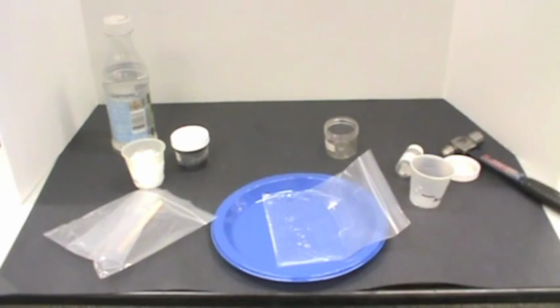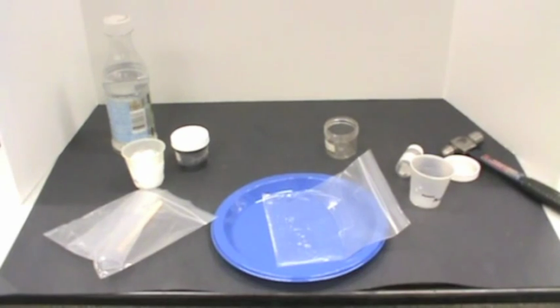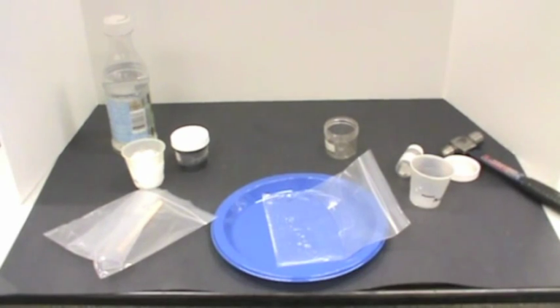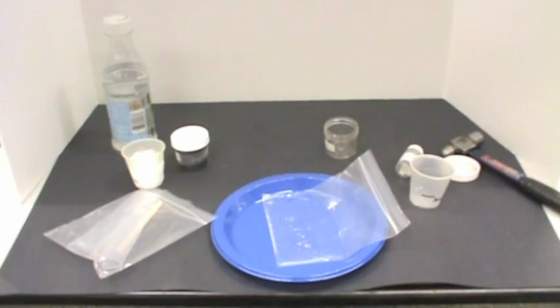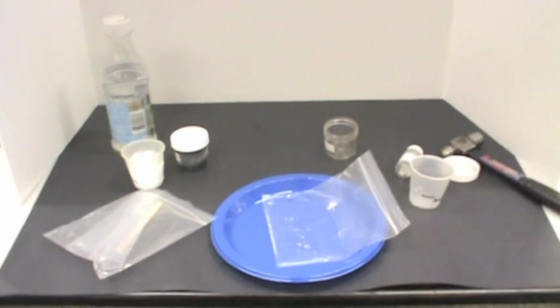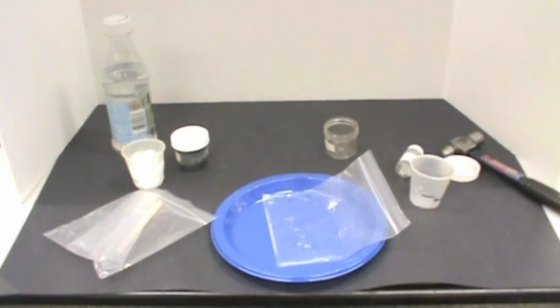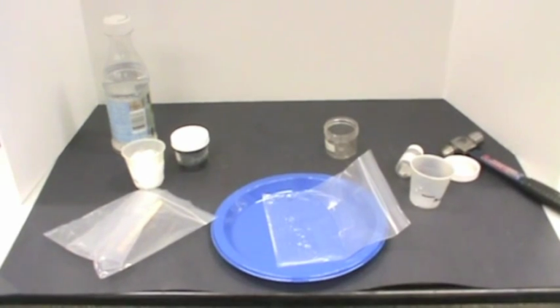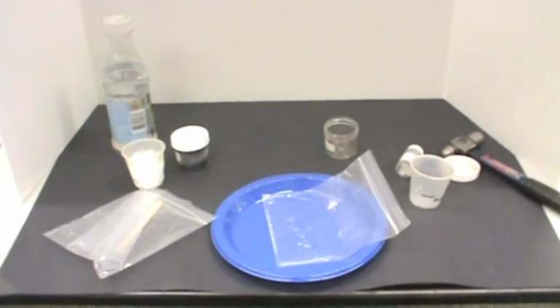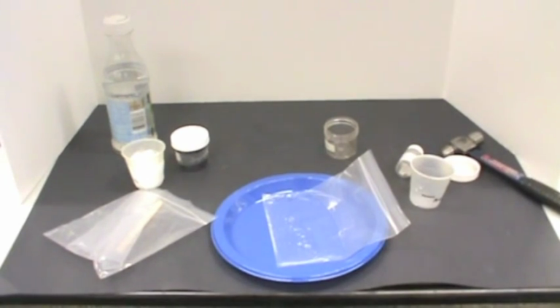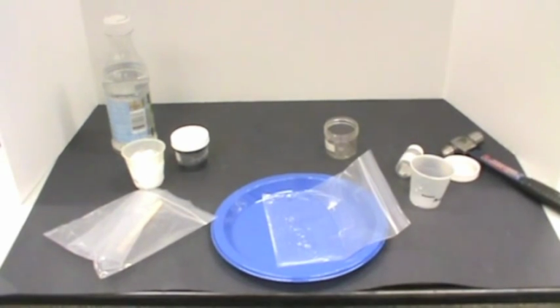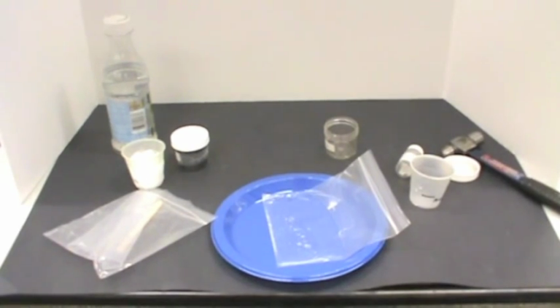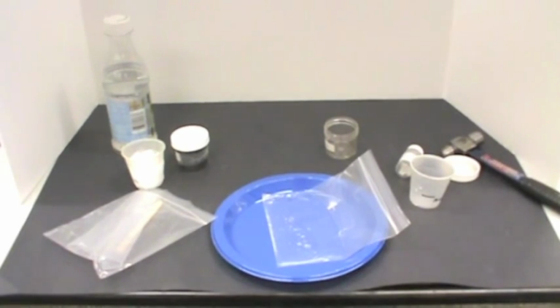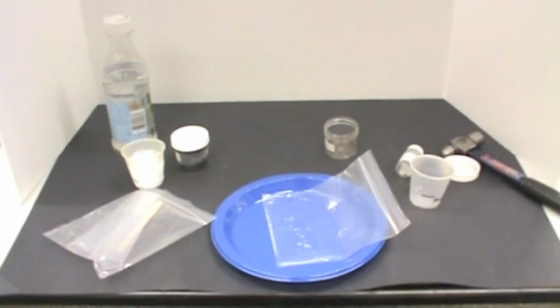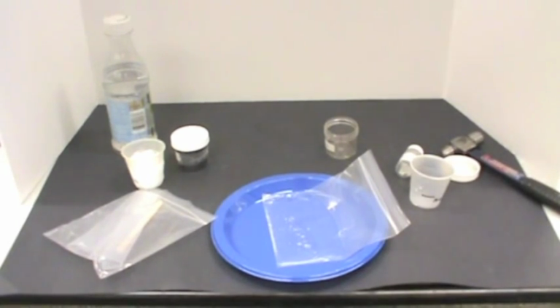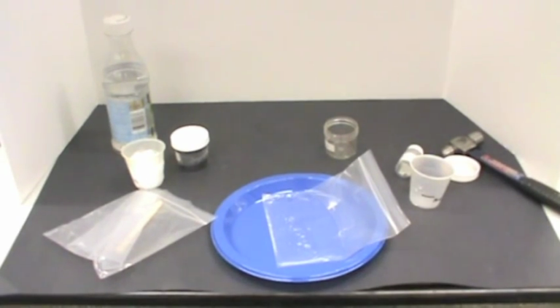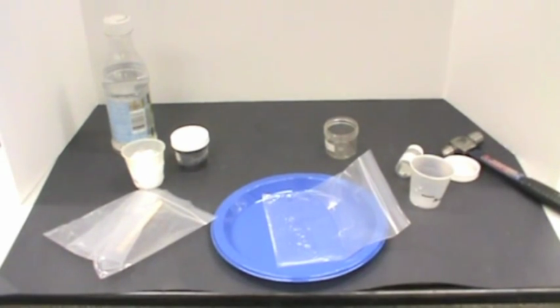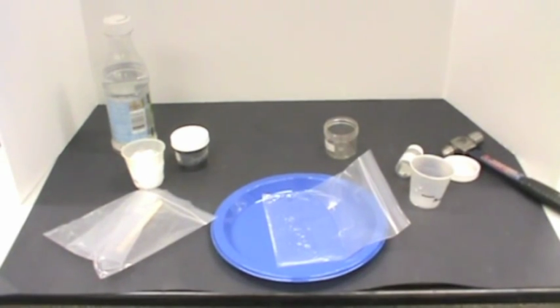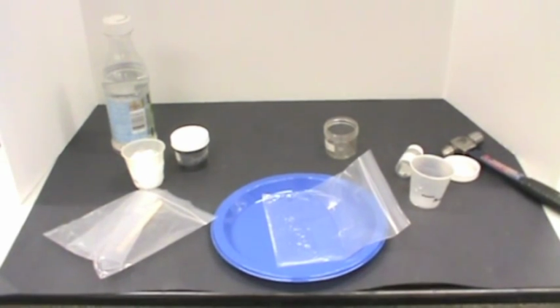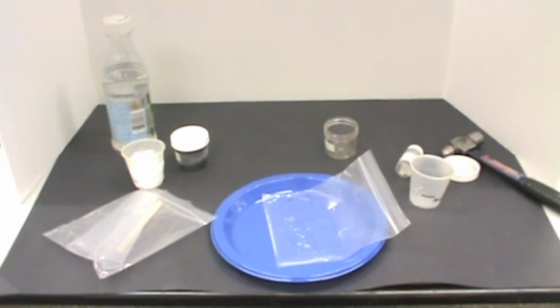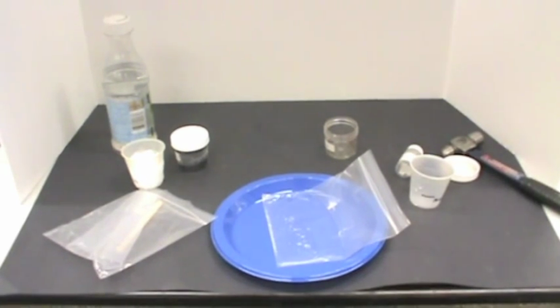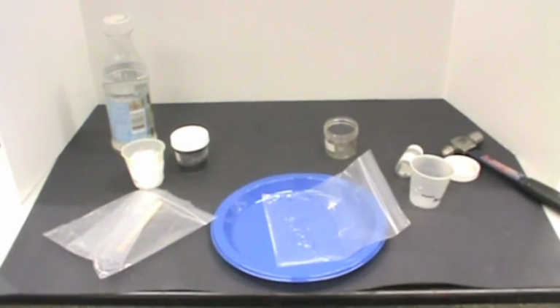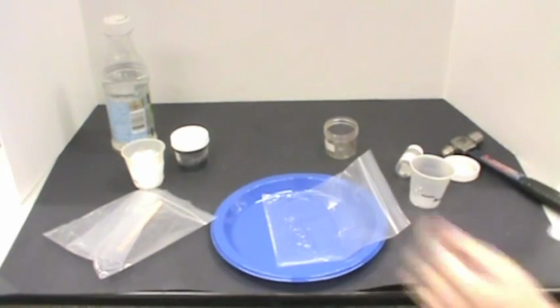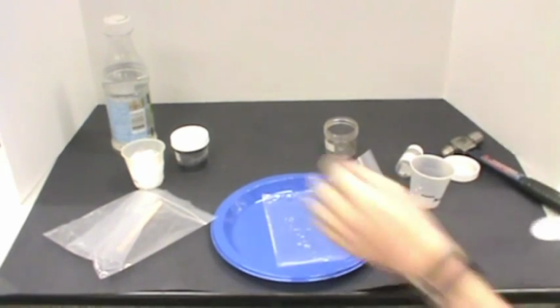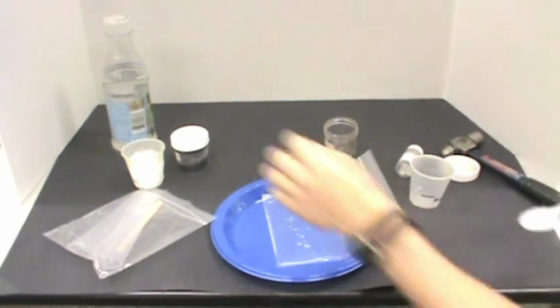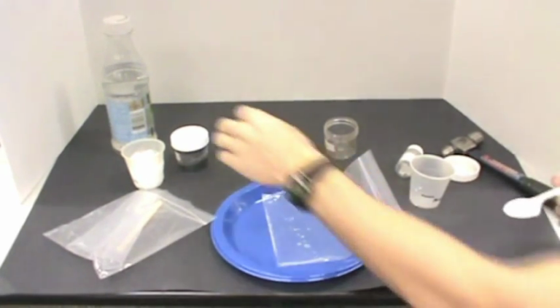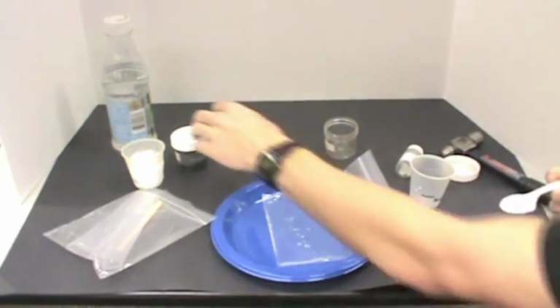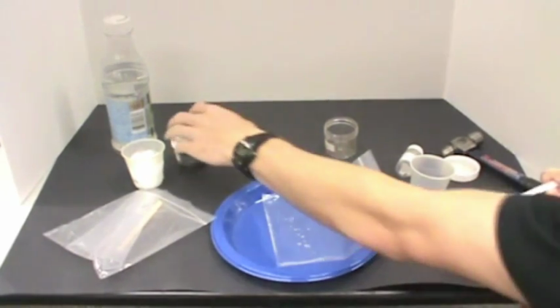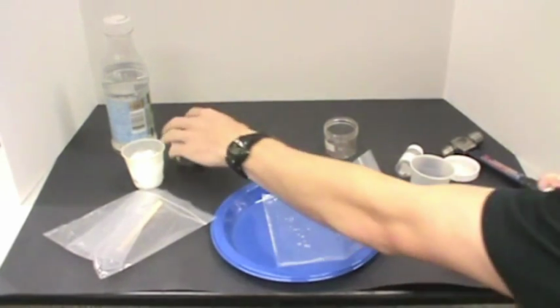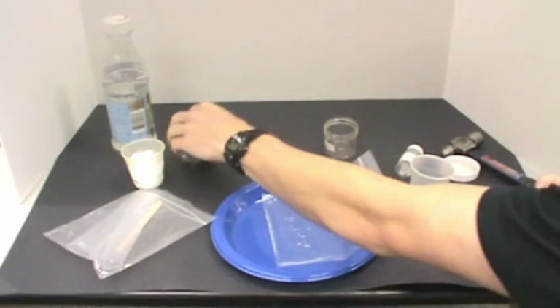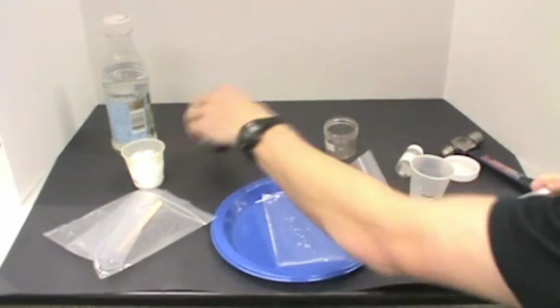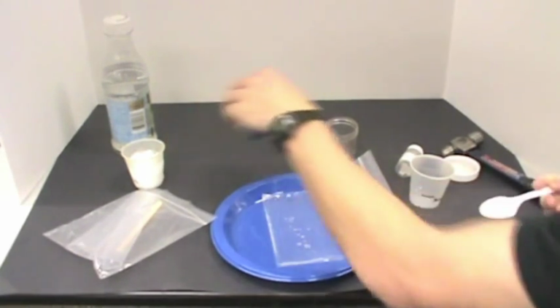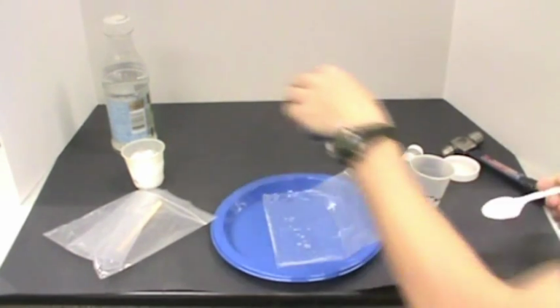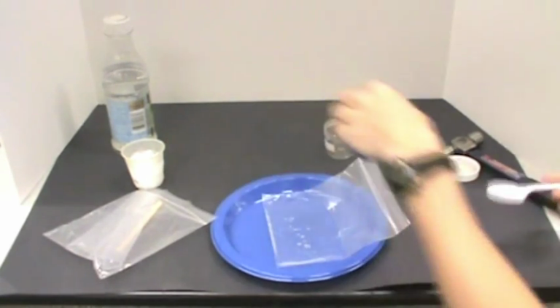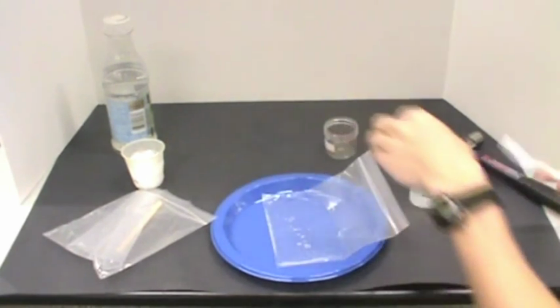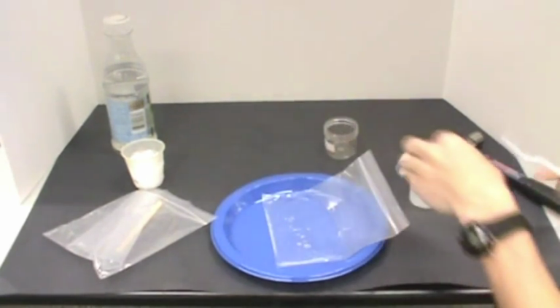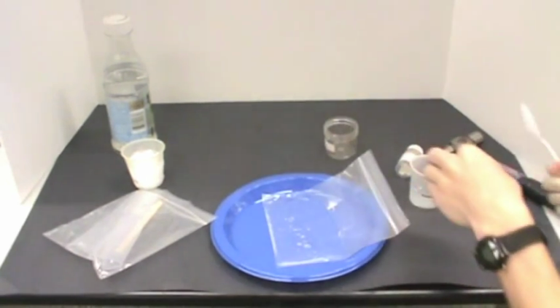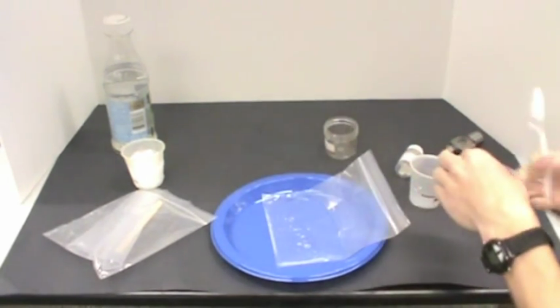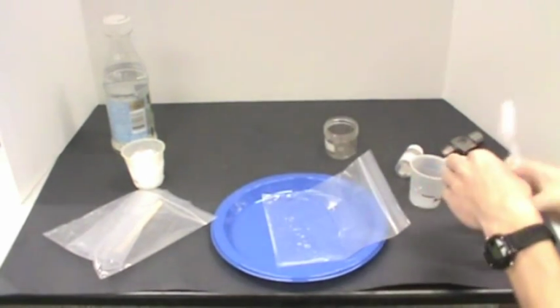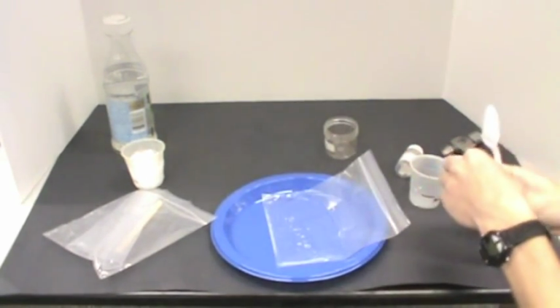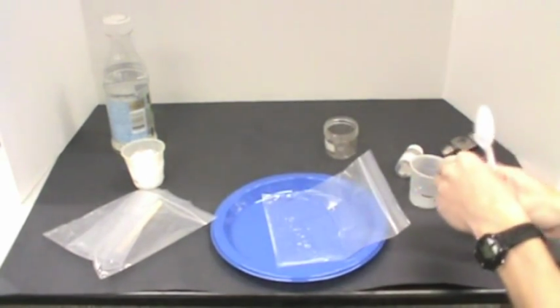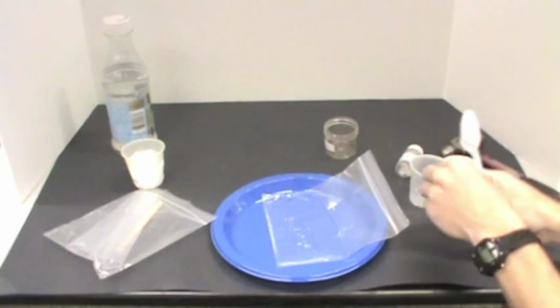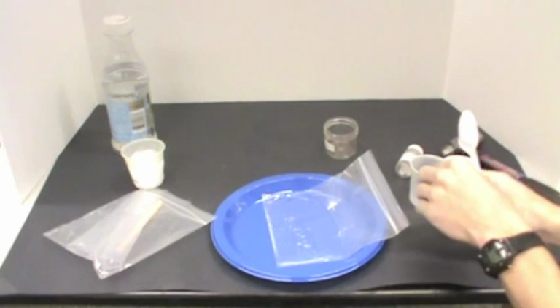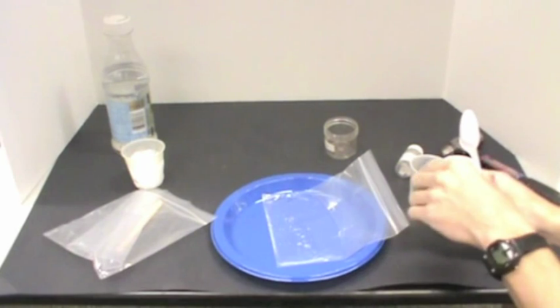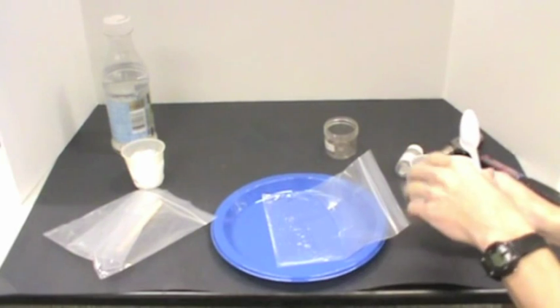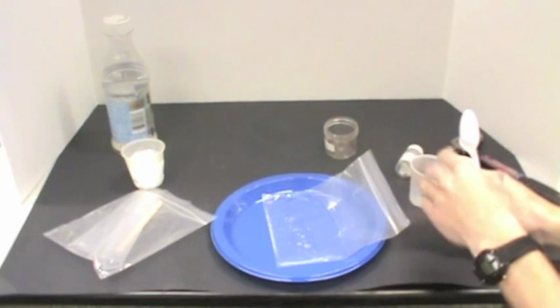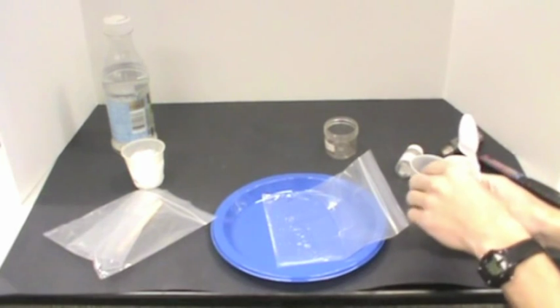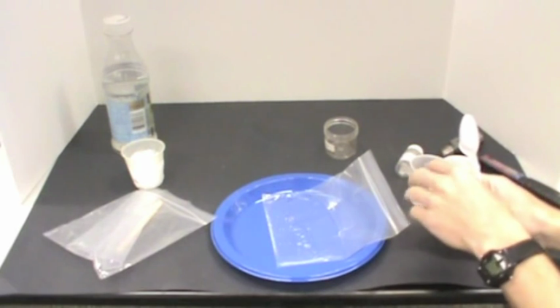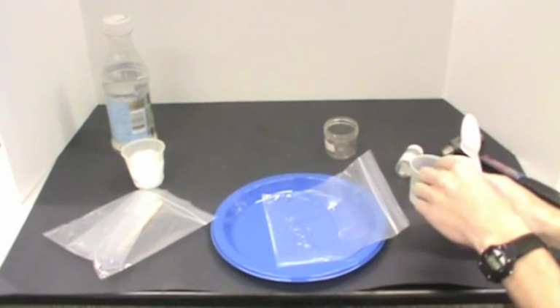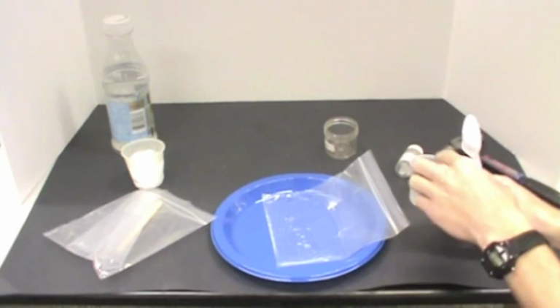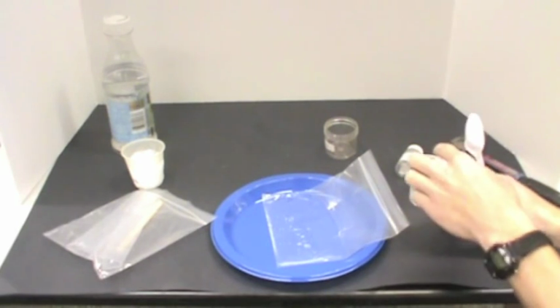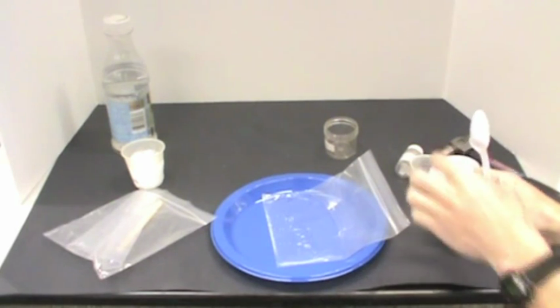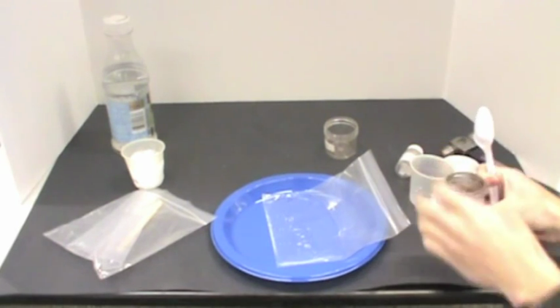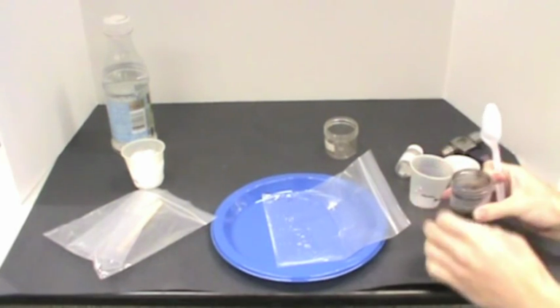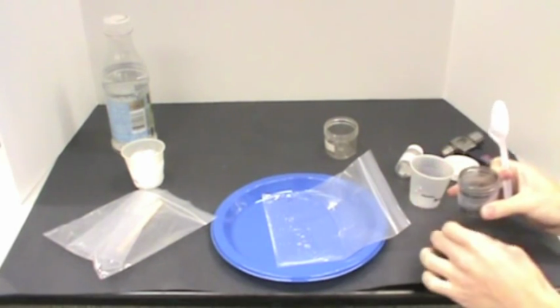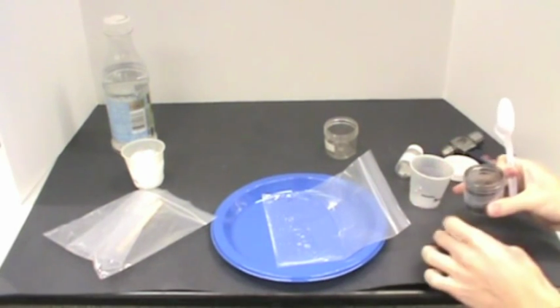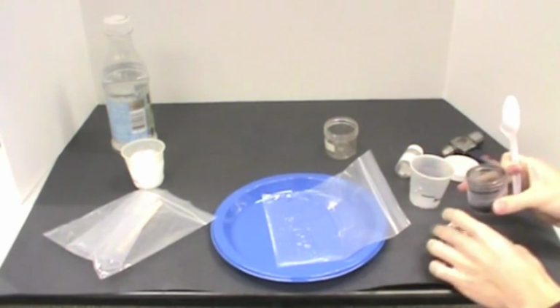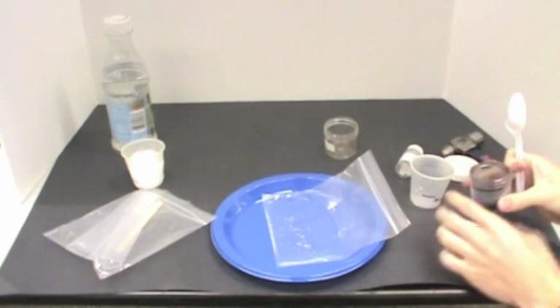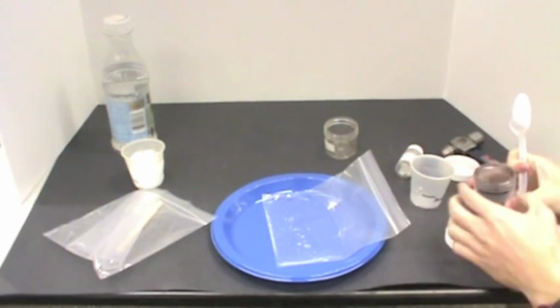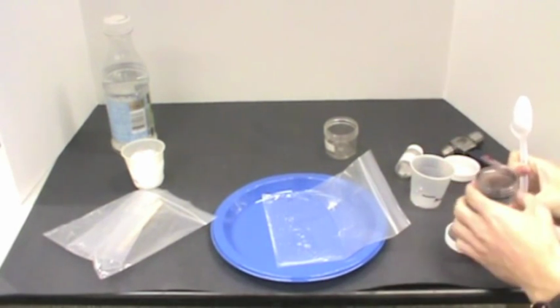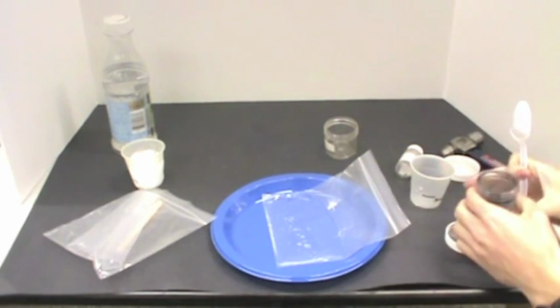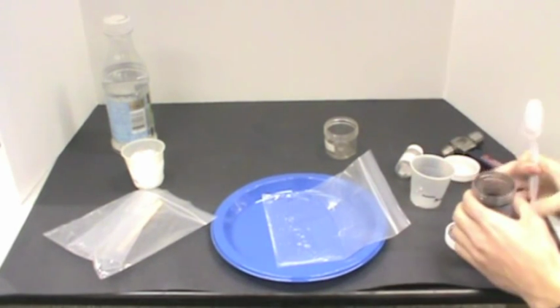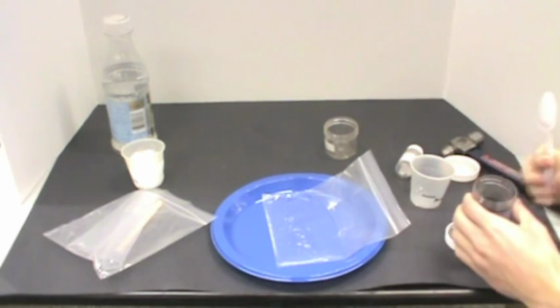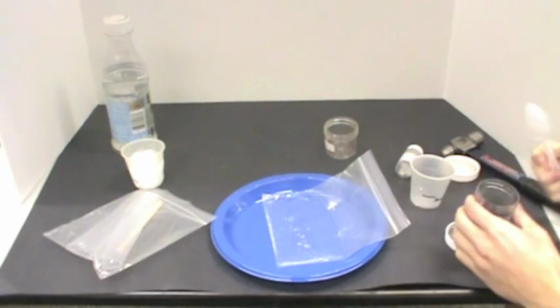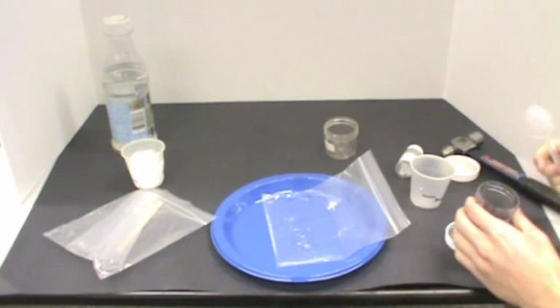Add a small spoon of ground charcoal. Mix gently but well with the spoon.